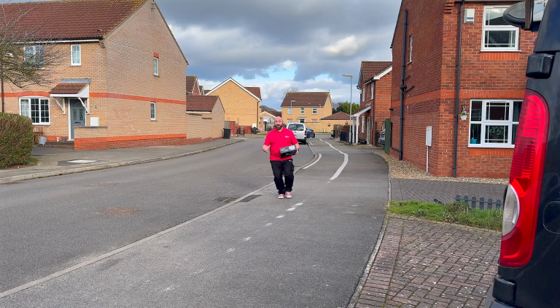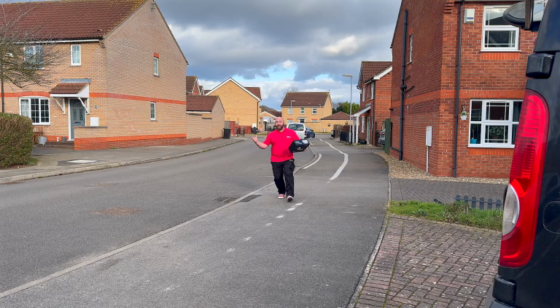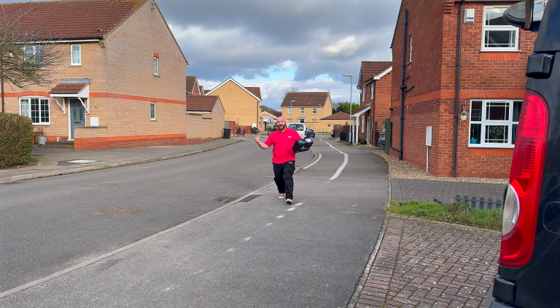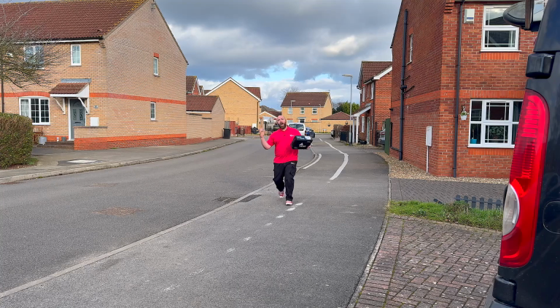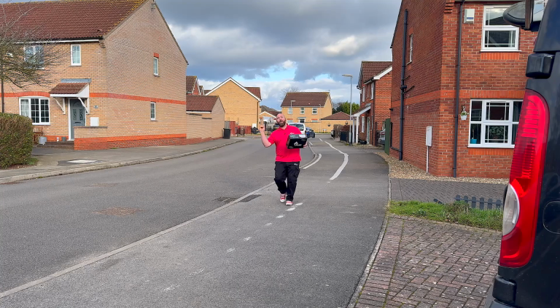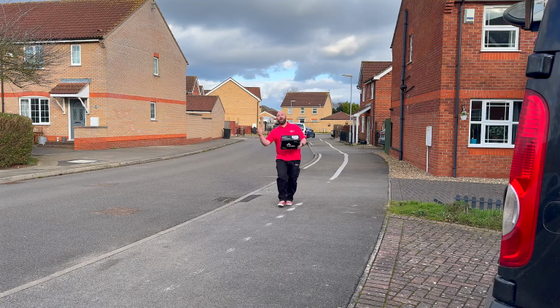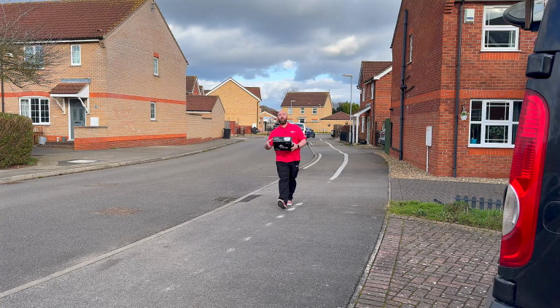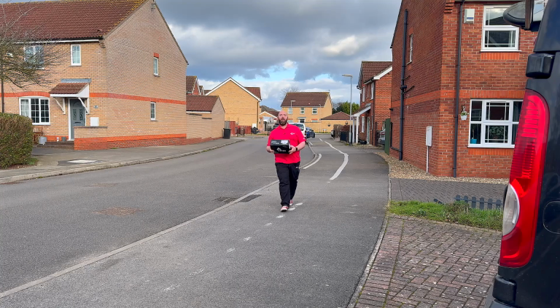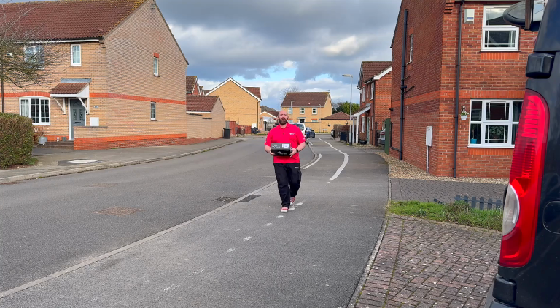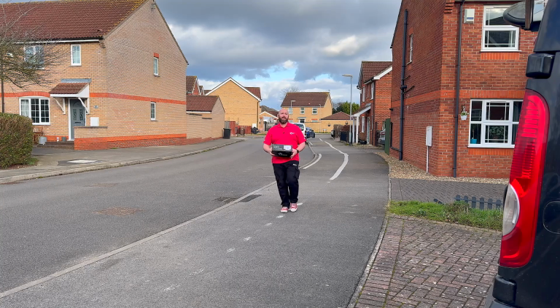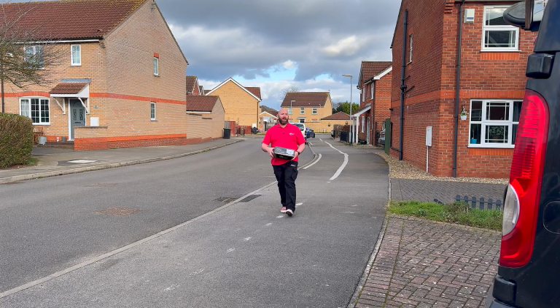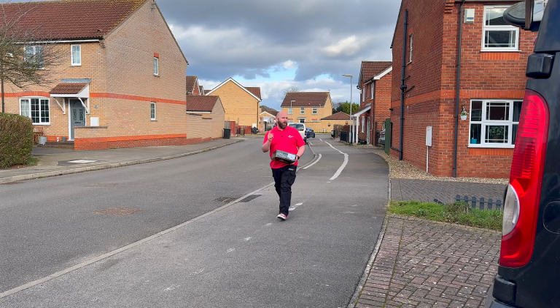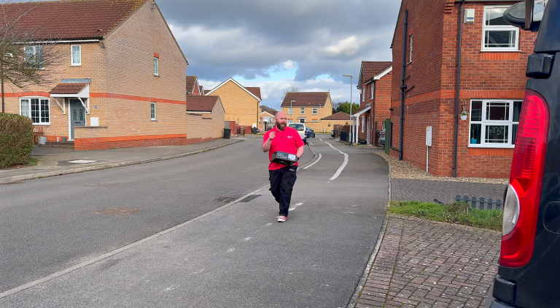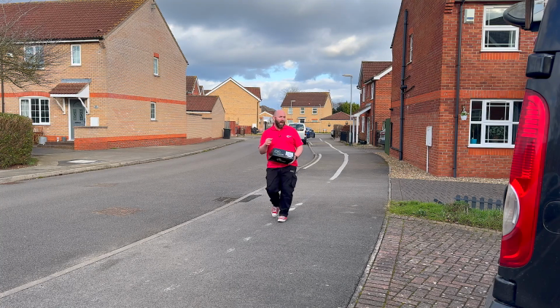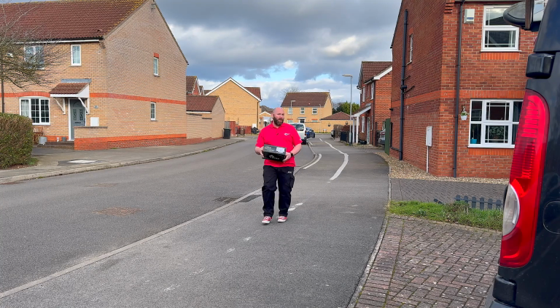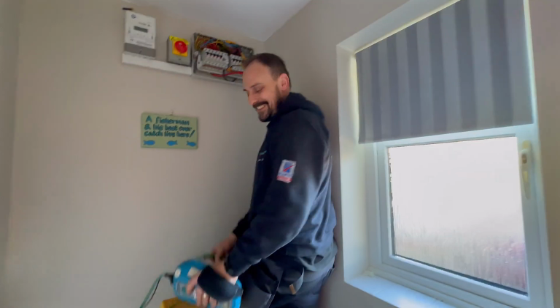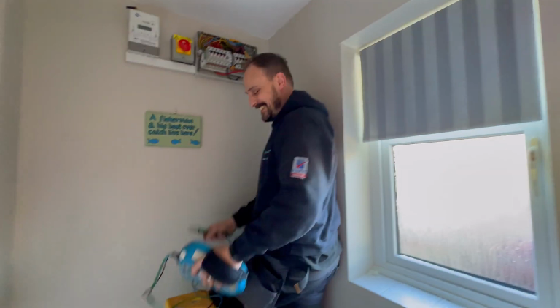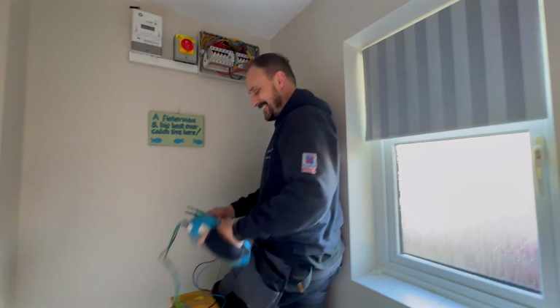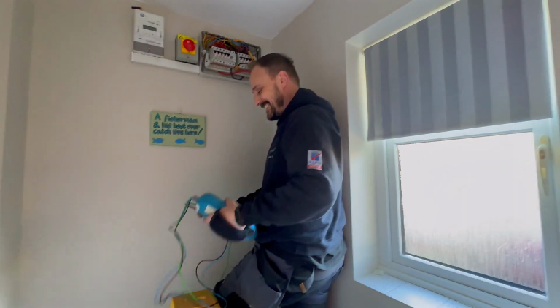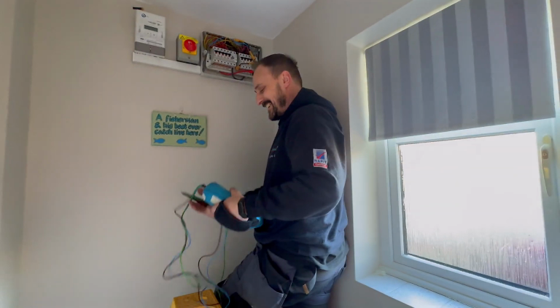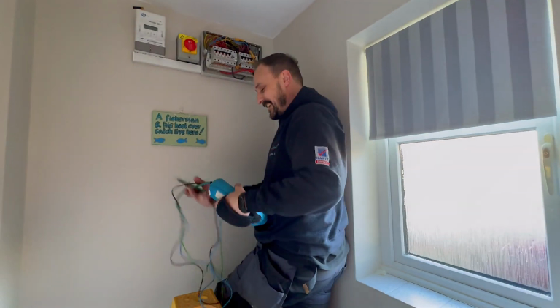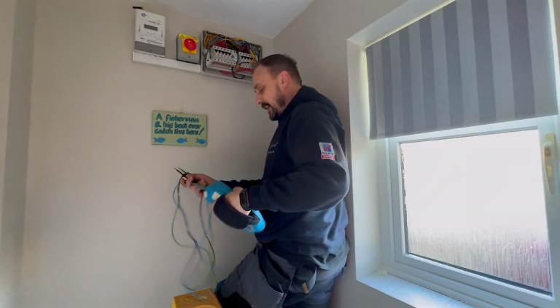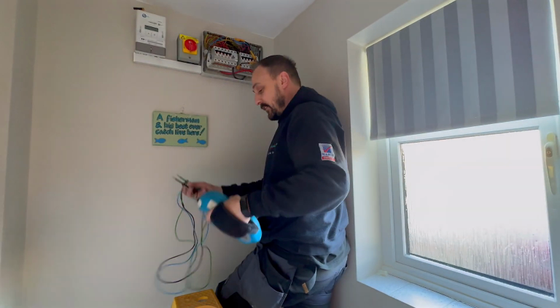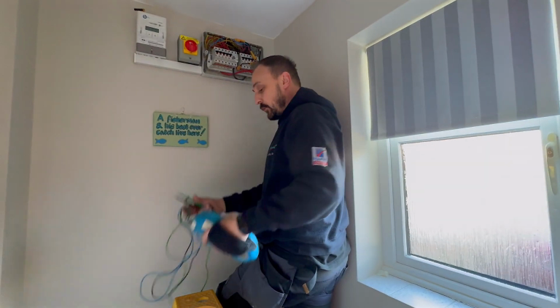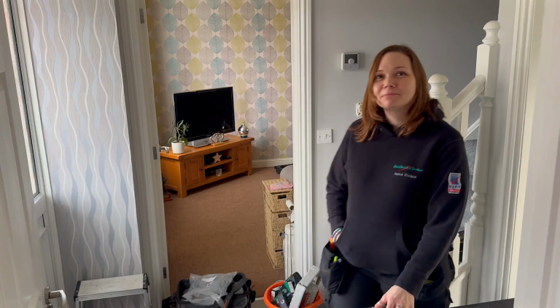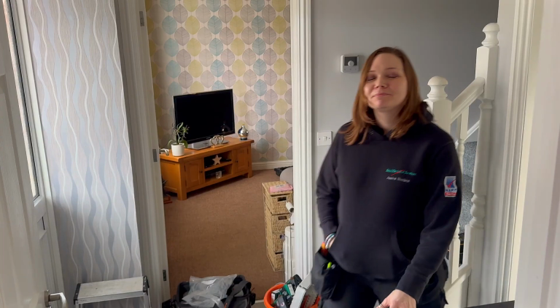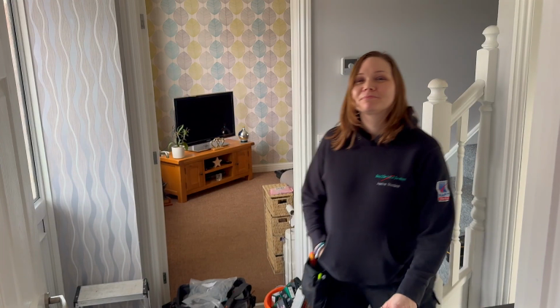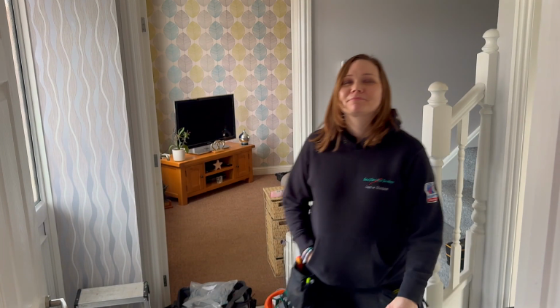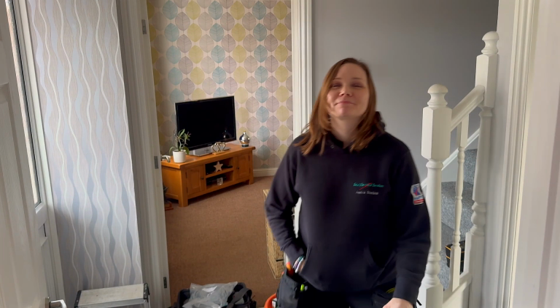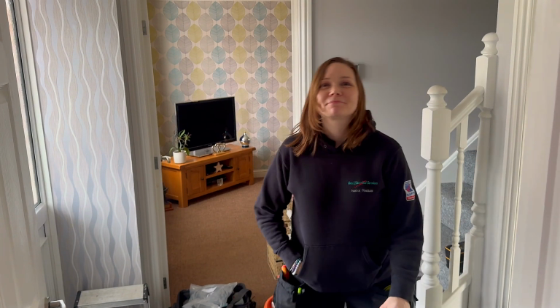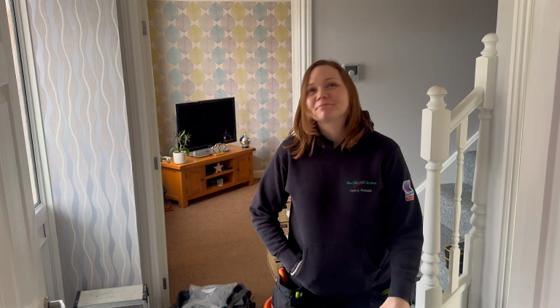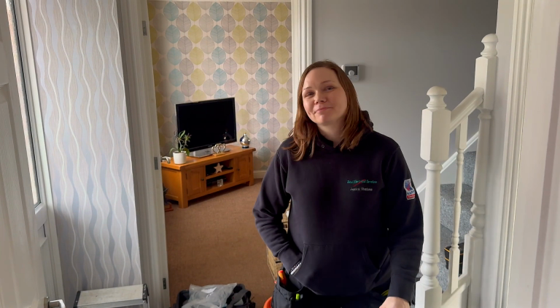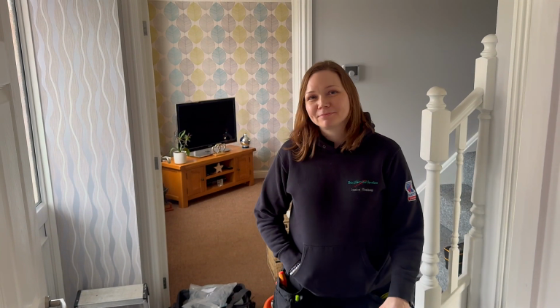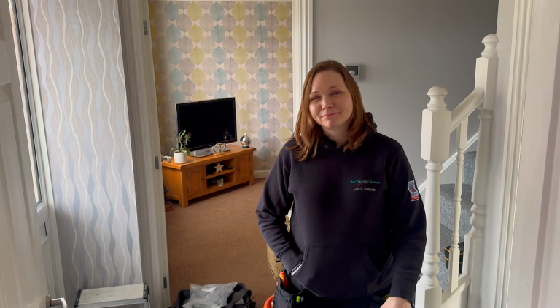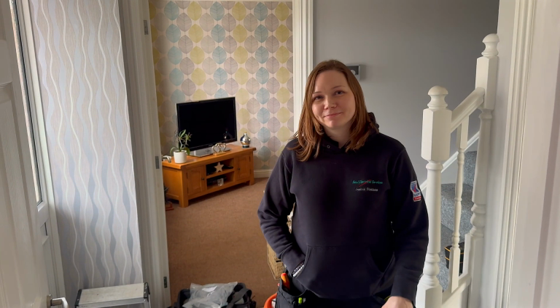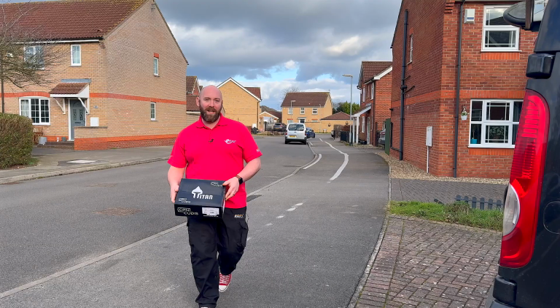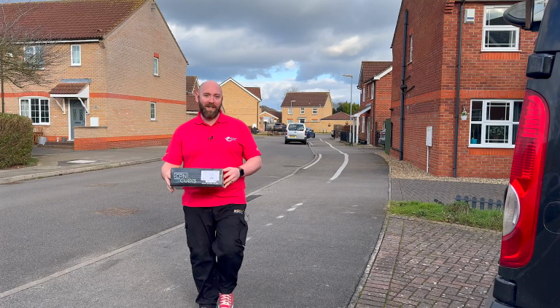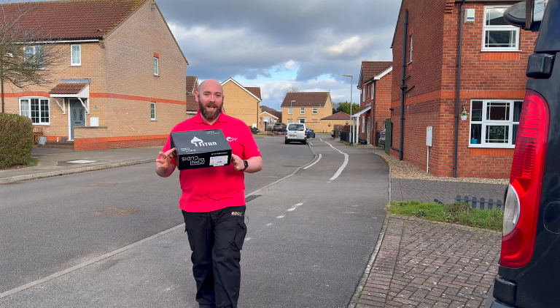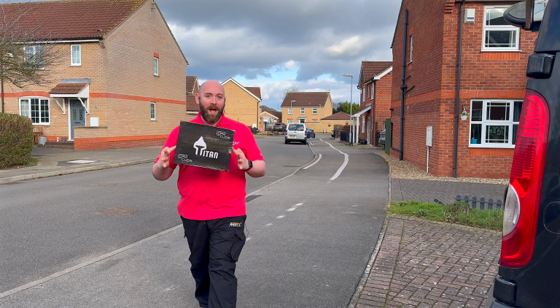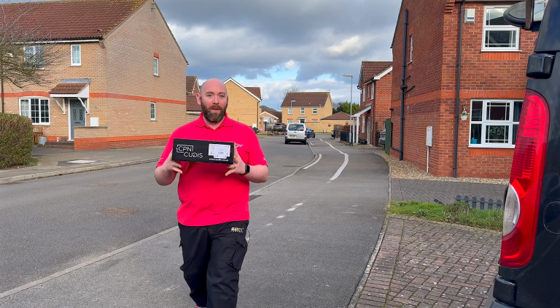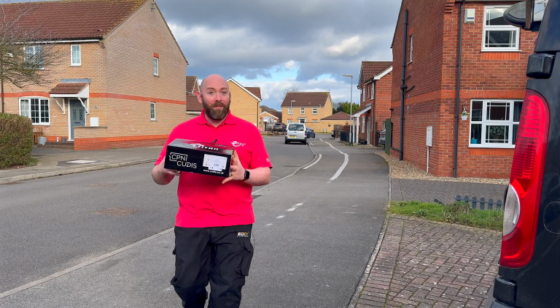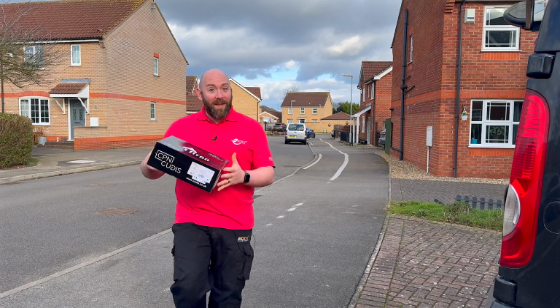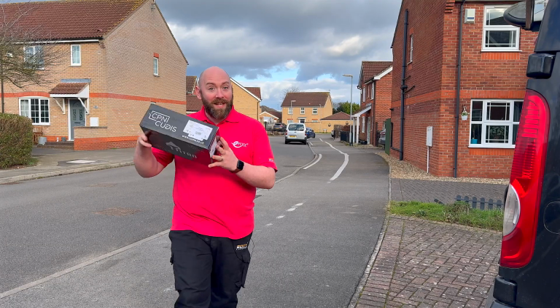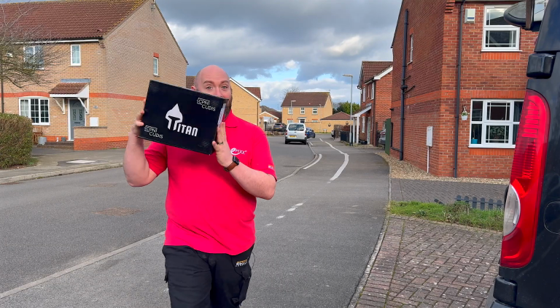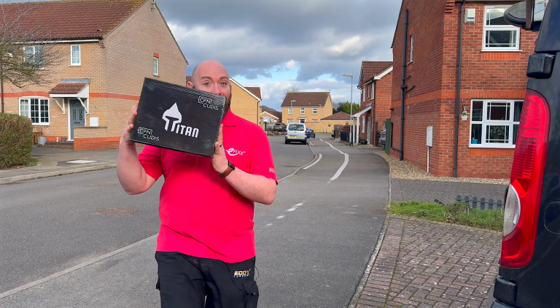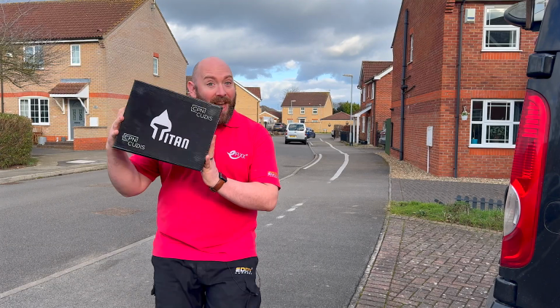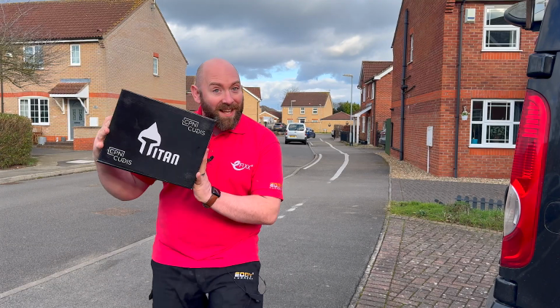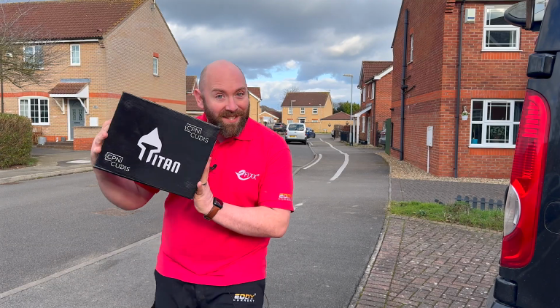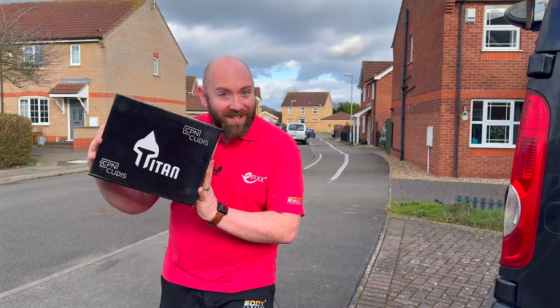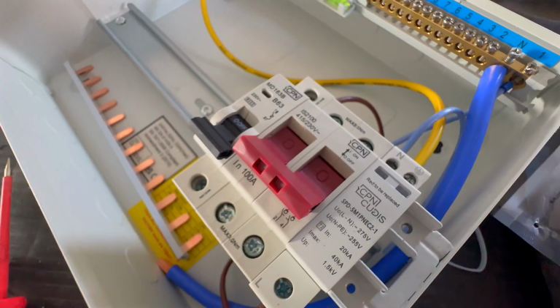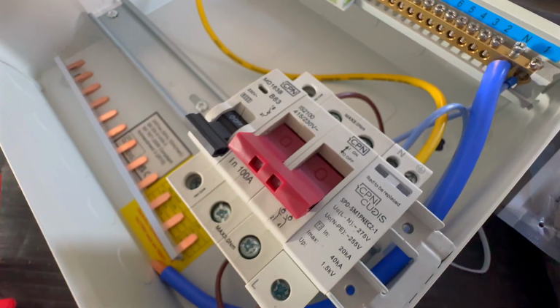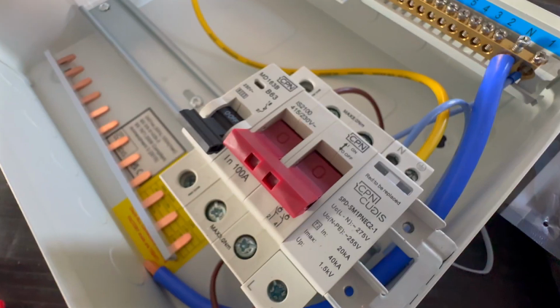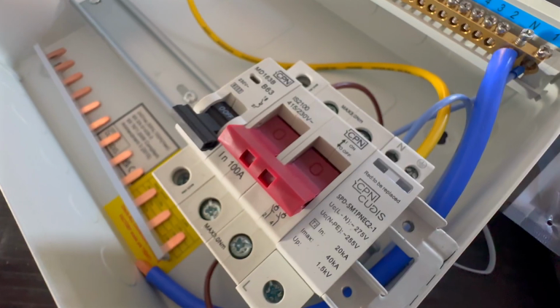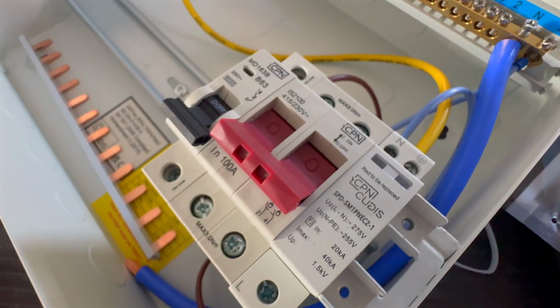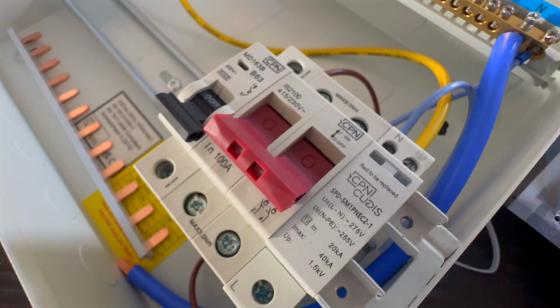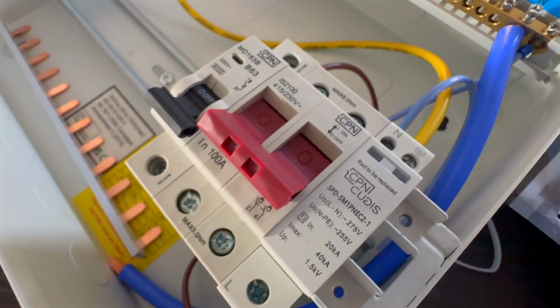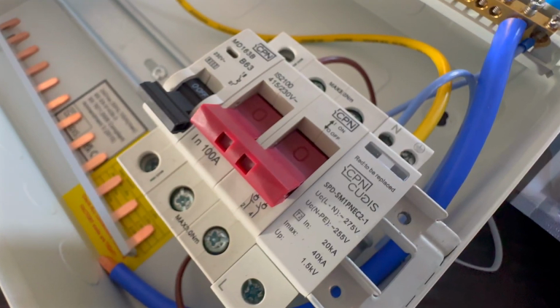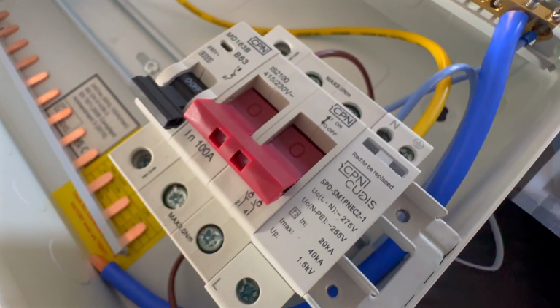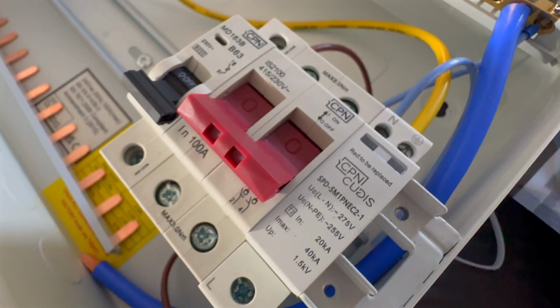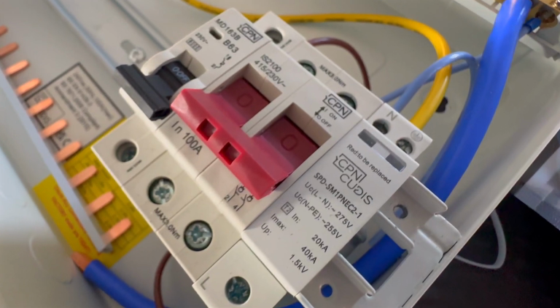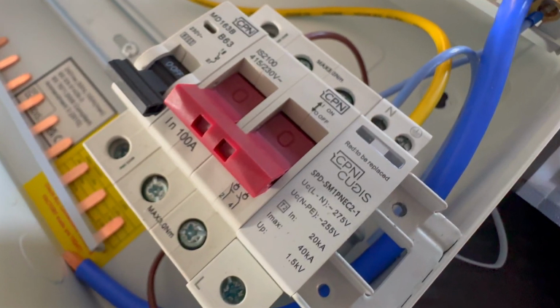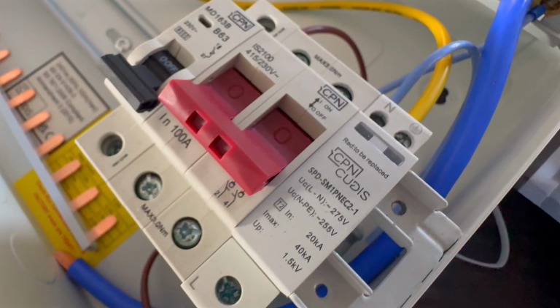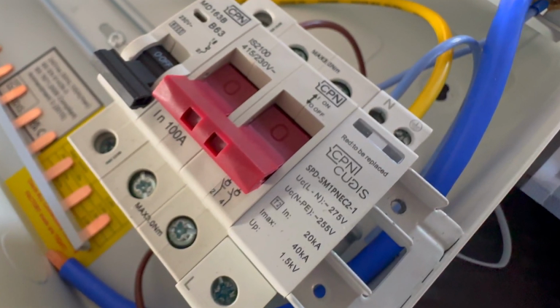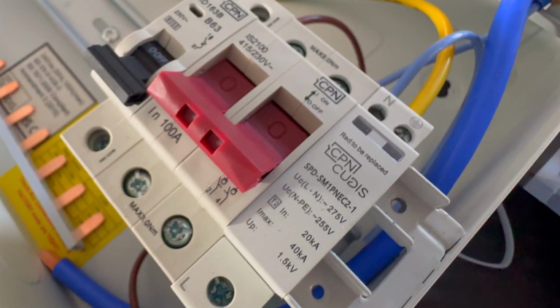Today I'm in Quarrenton and I'm here with Marcus and Jessica from Total Electrical Services, and we're fitting the Lumo from CPN QDIS.